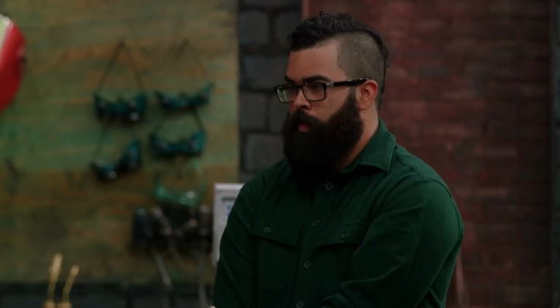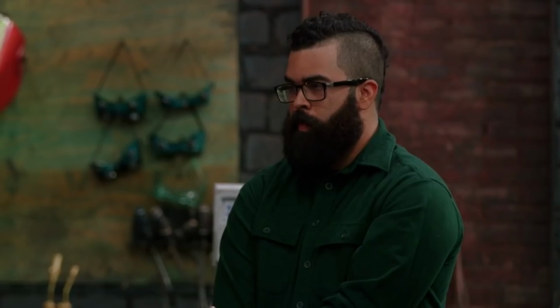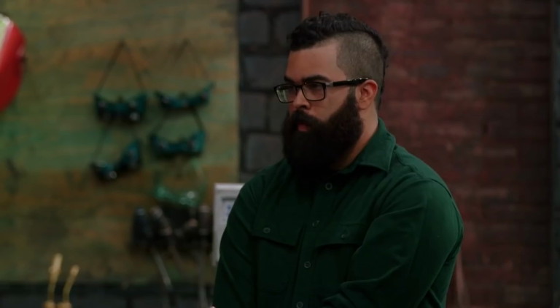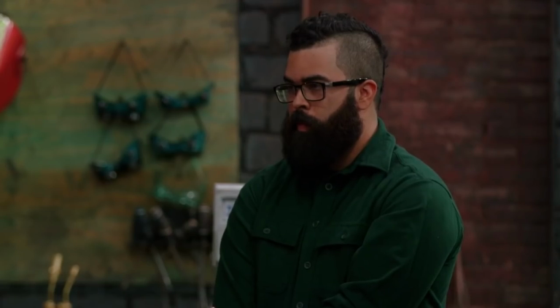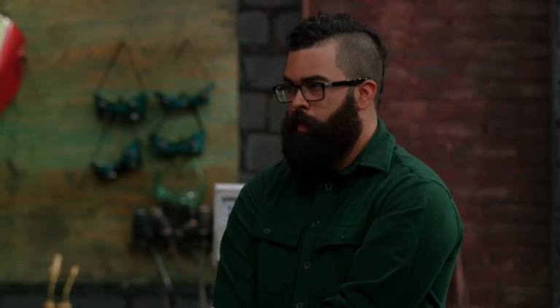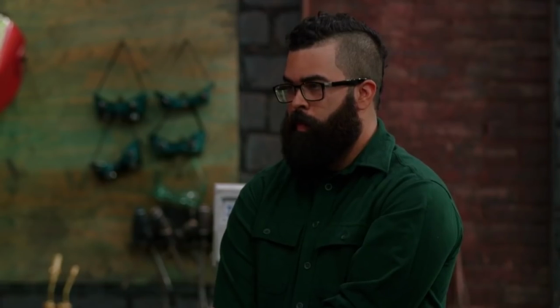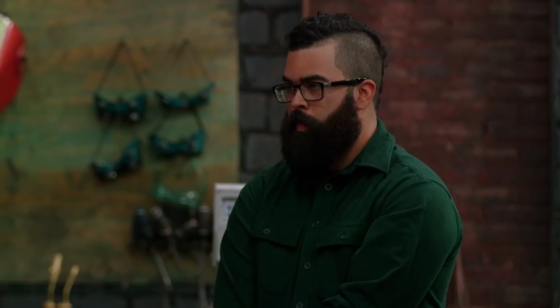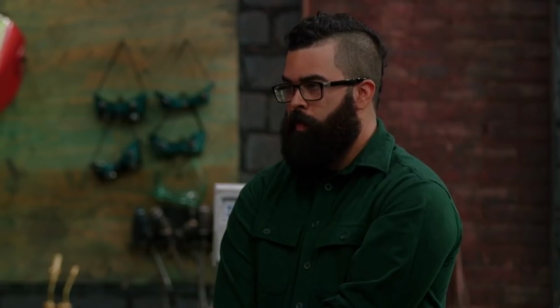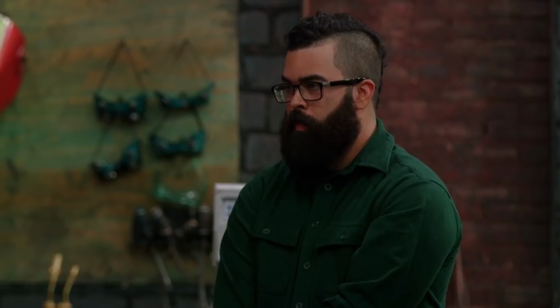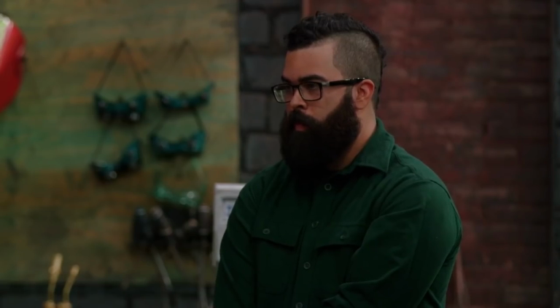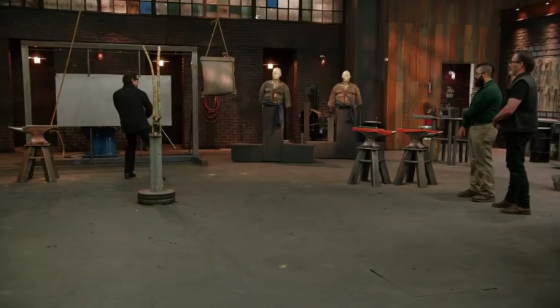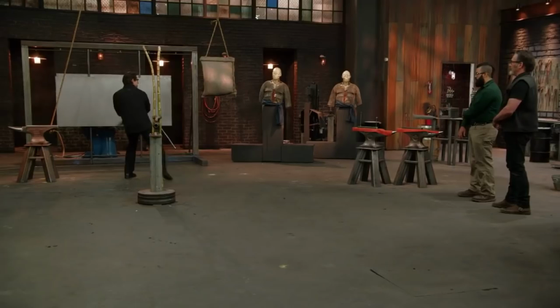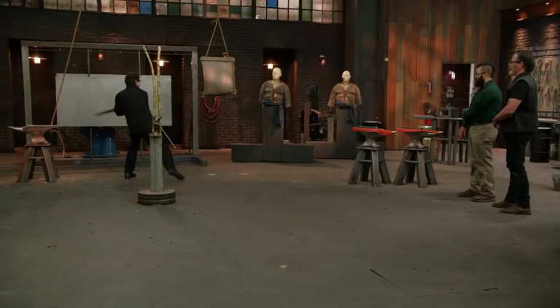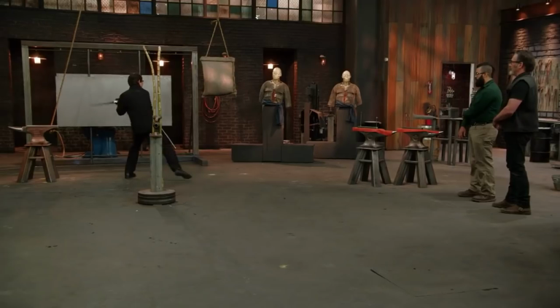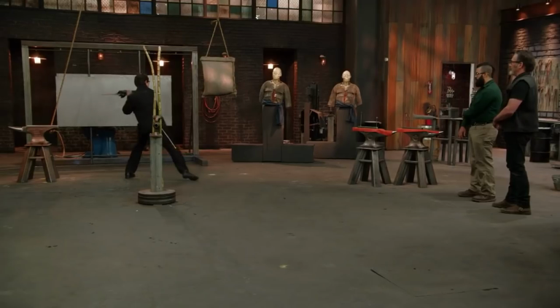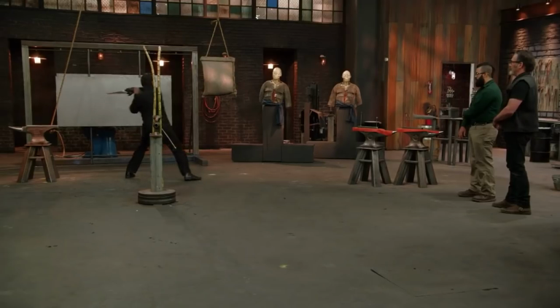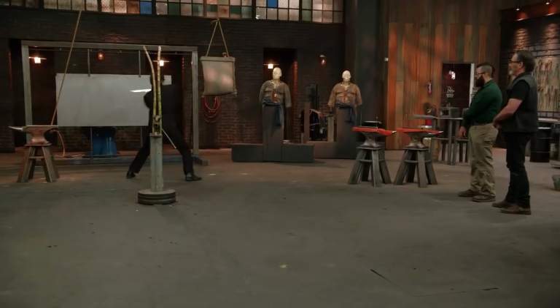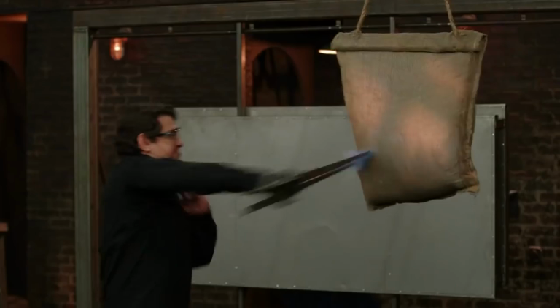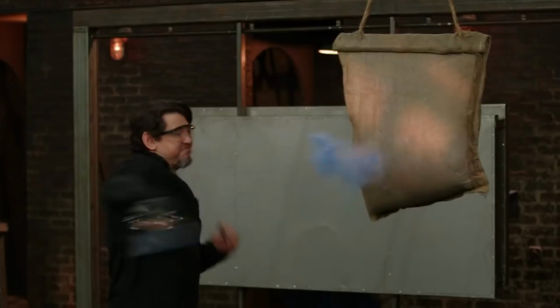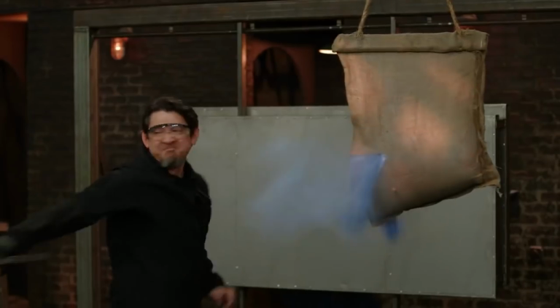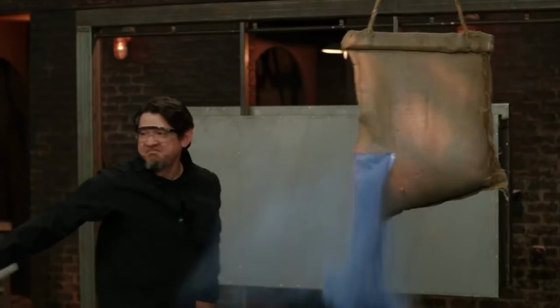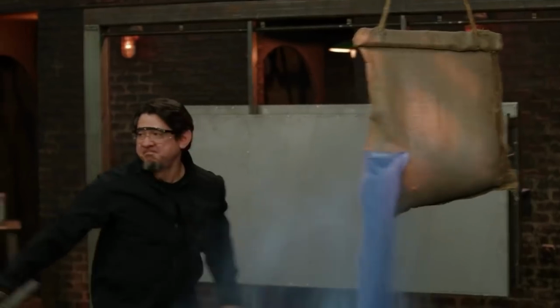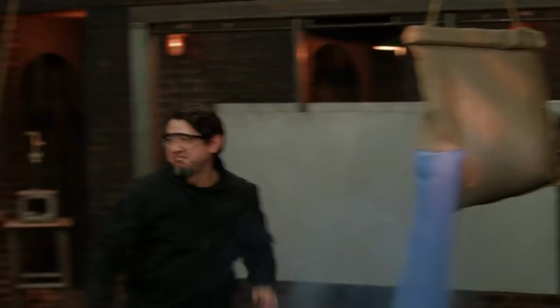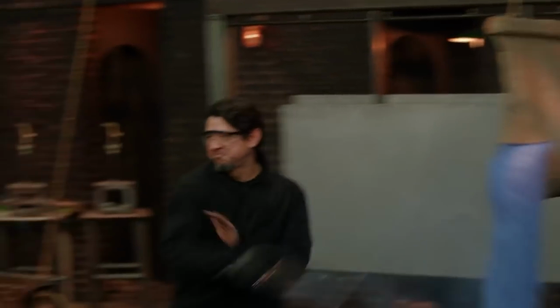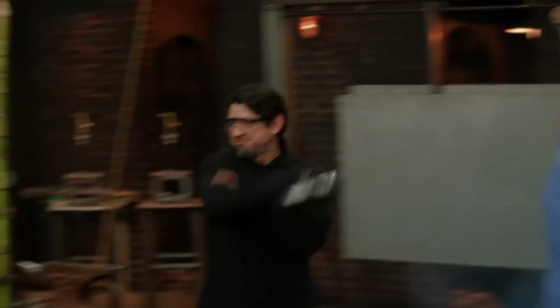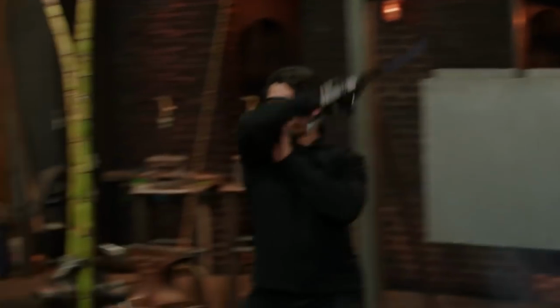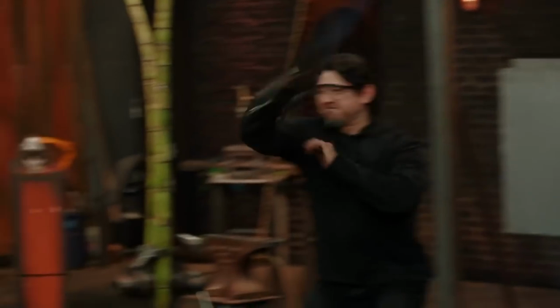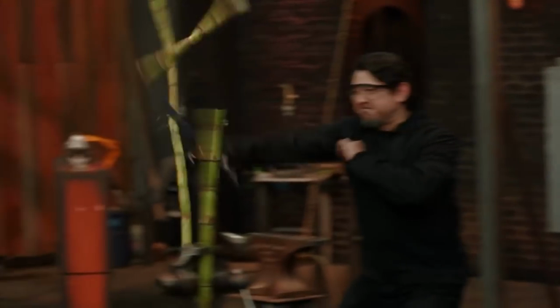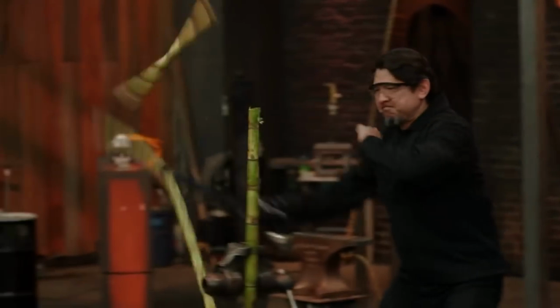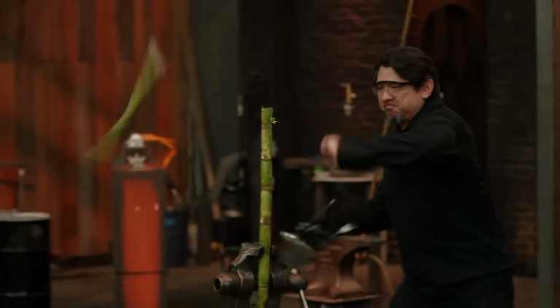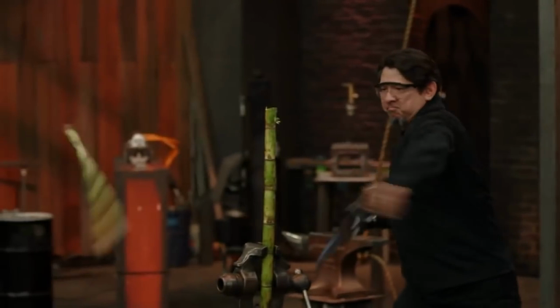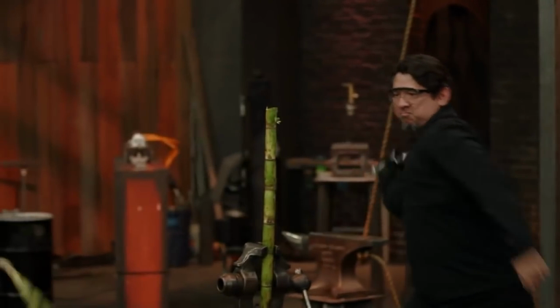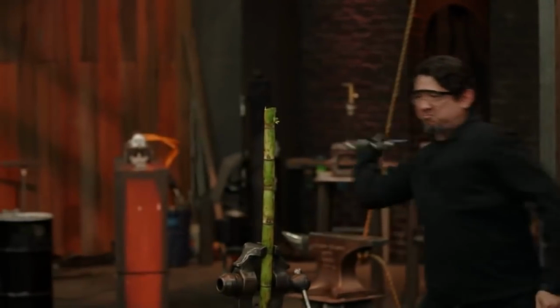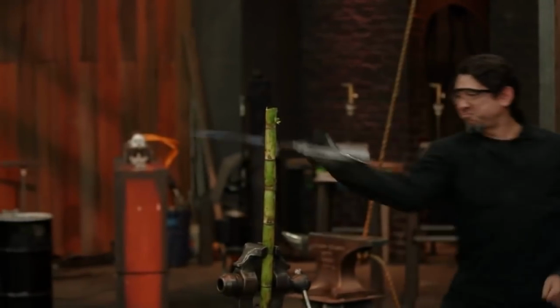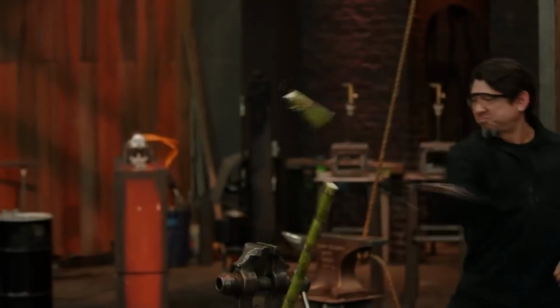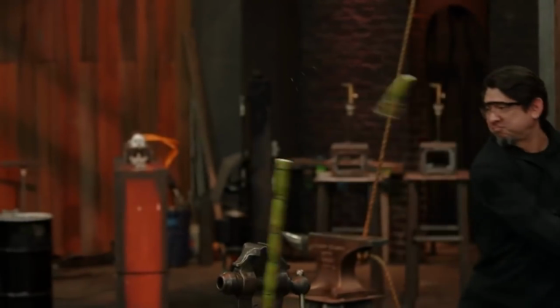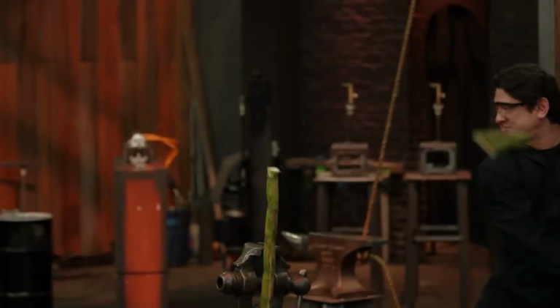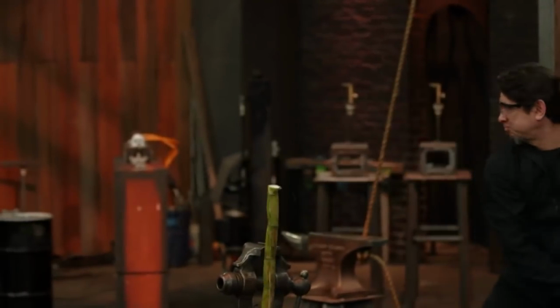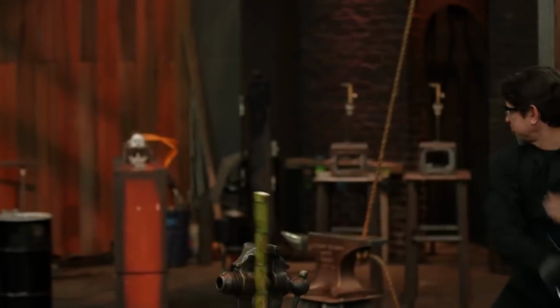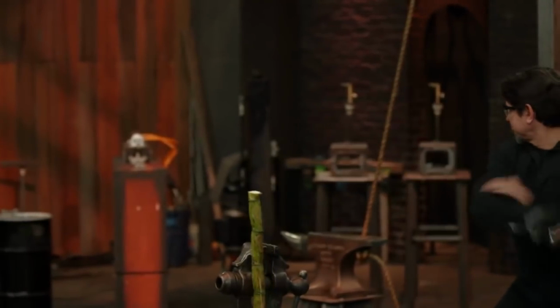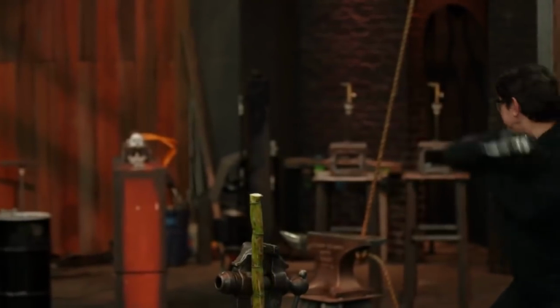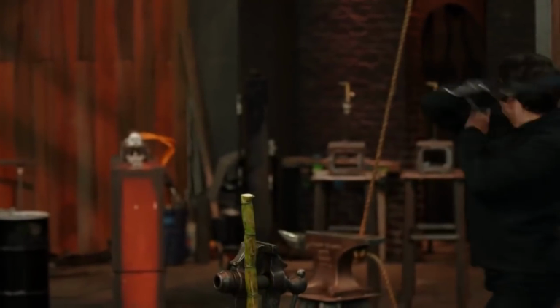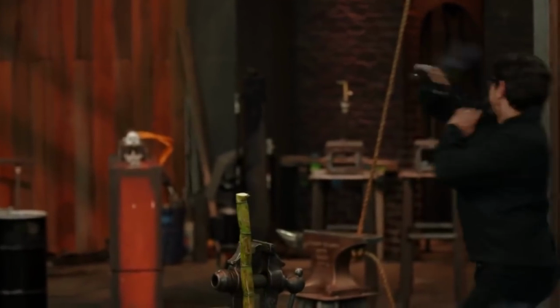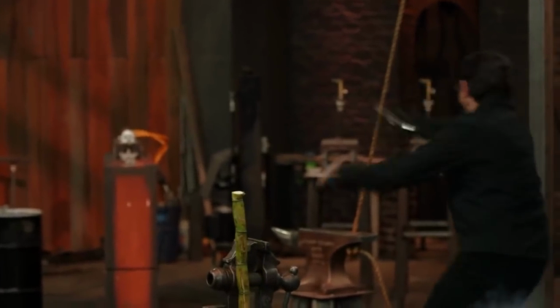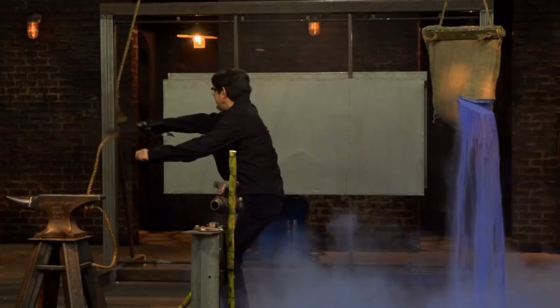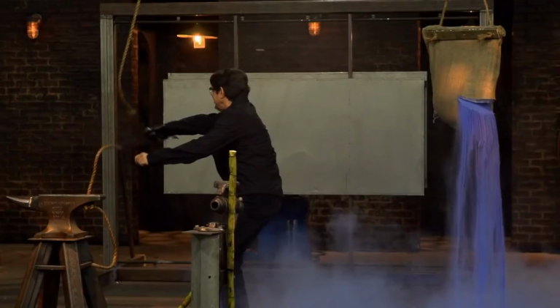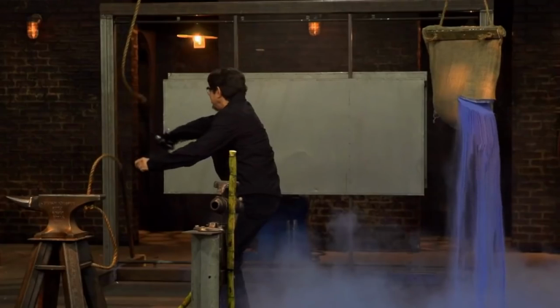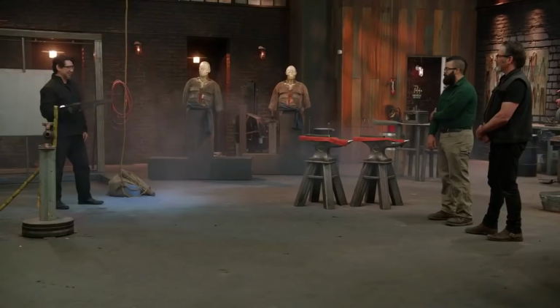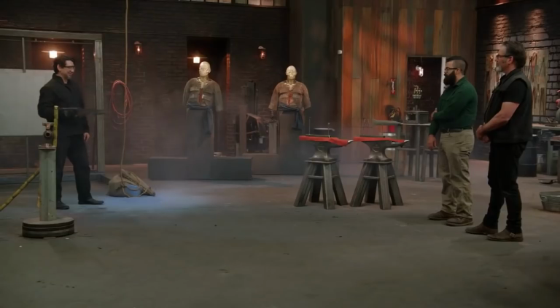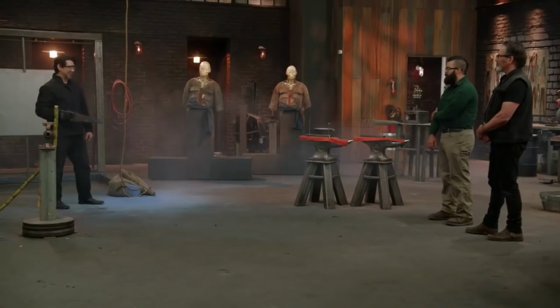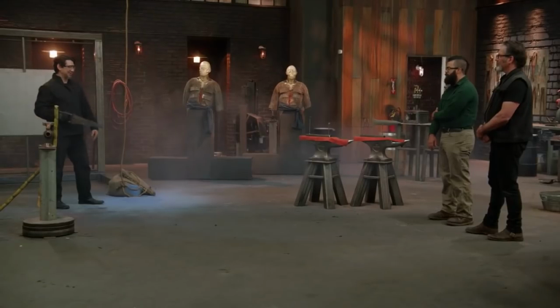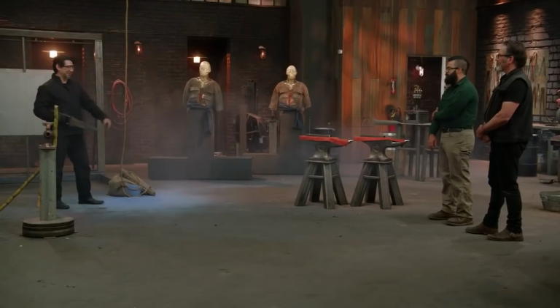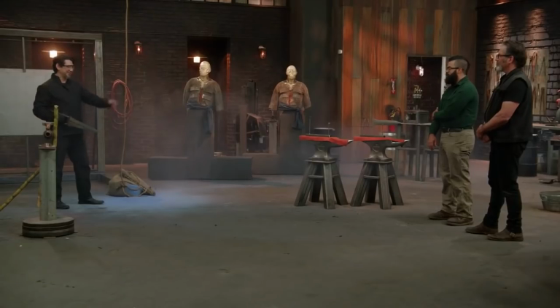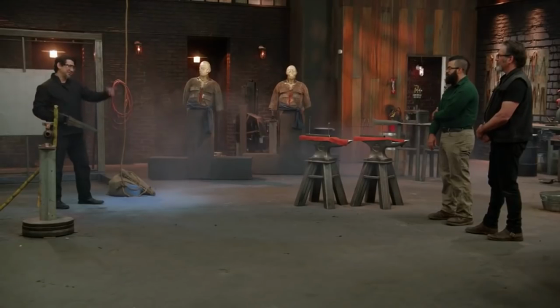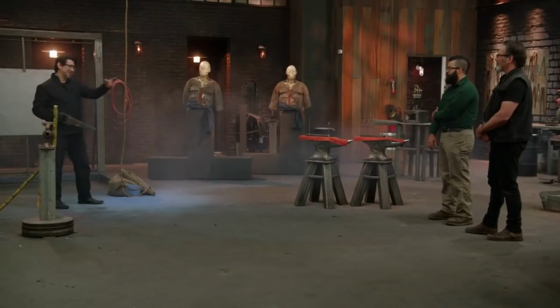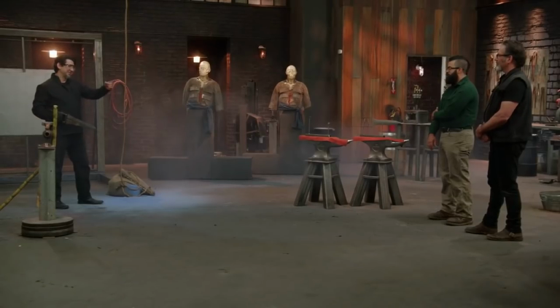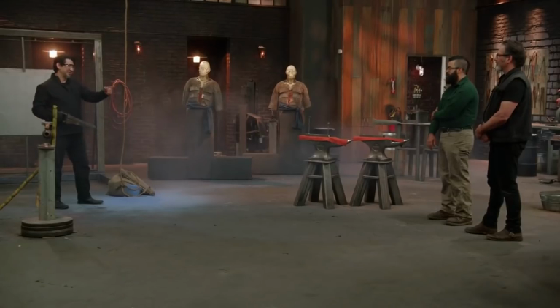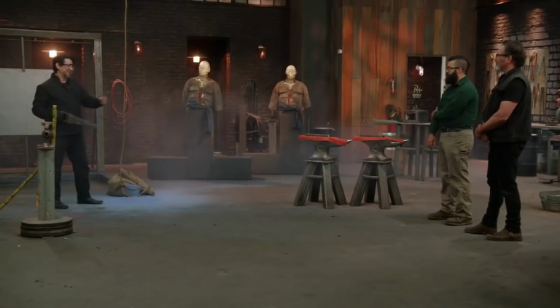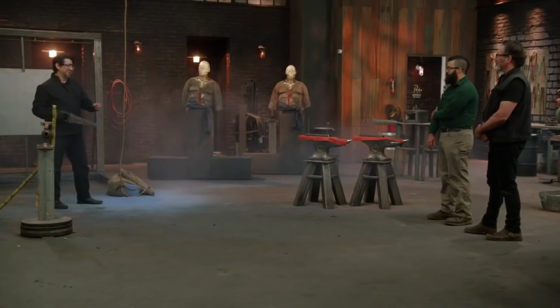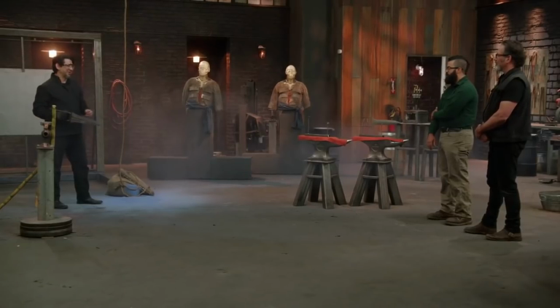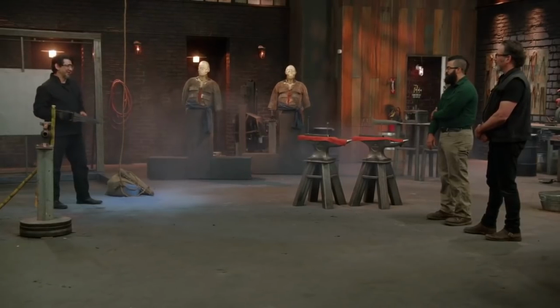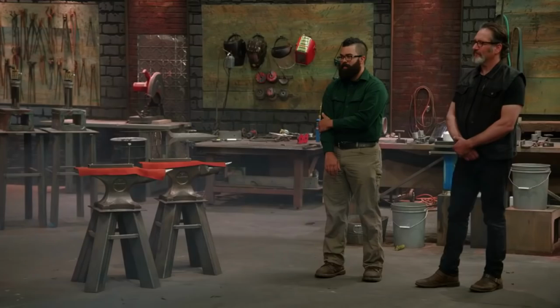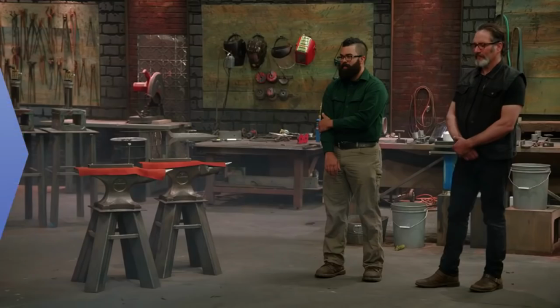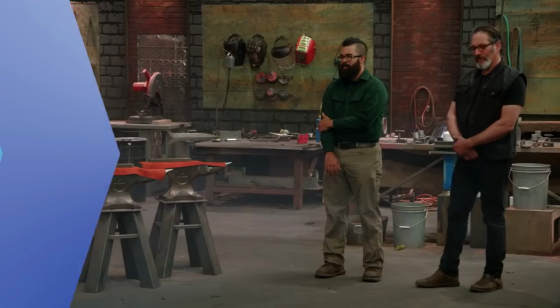His blade was able to successfully pass every test in the challenge, so it was an amazingly executed and efficient blade.